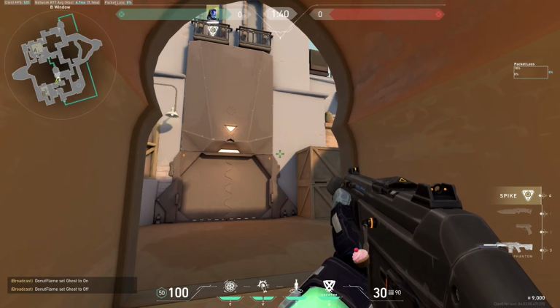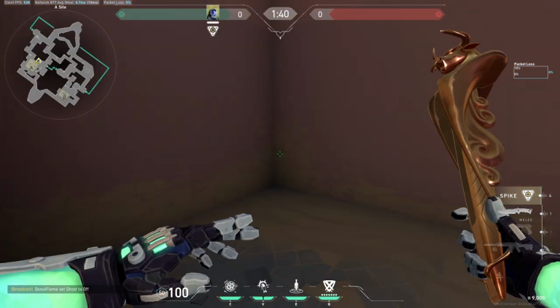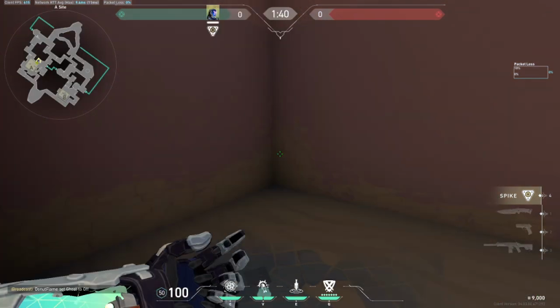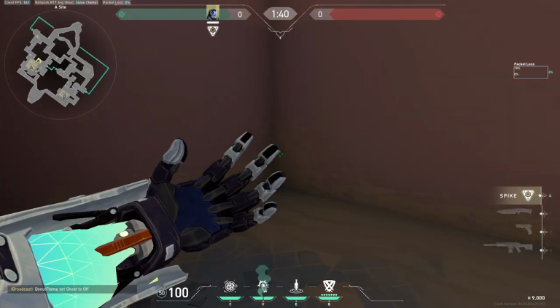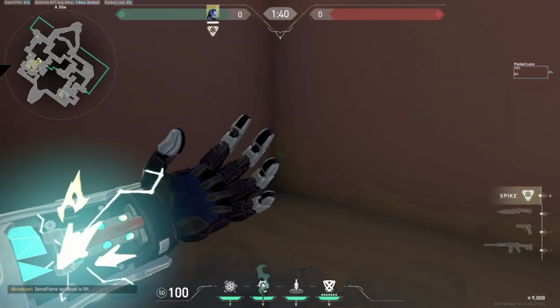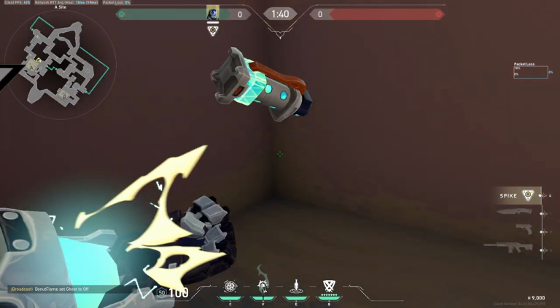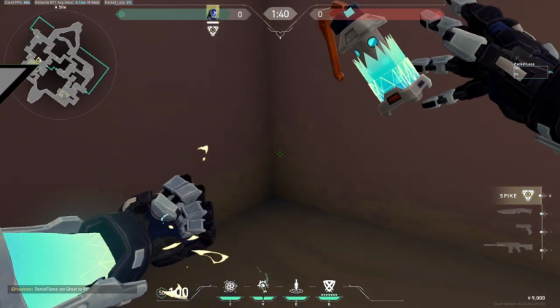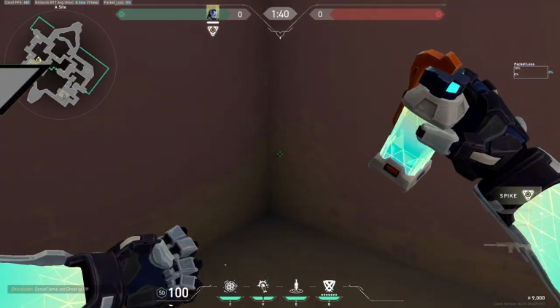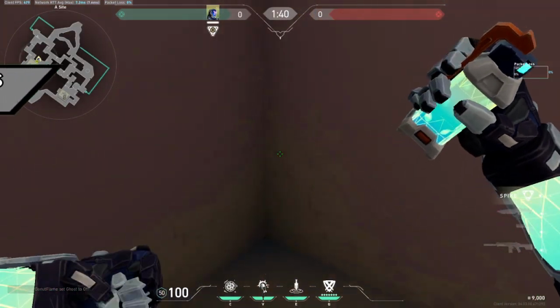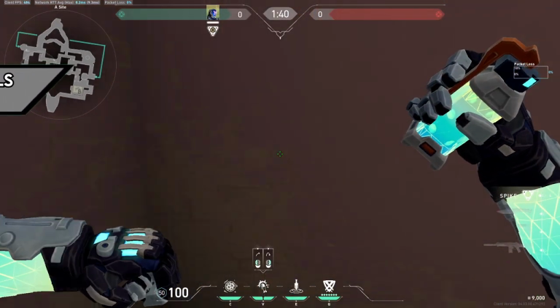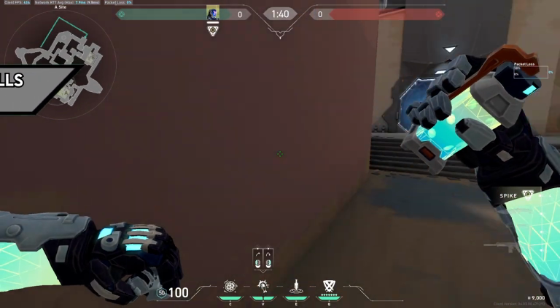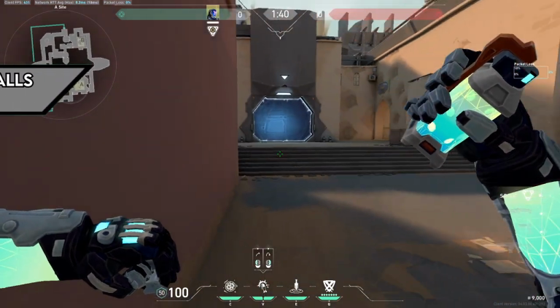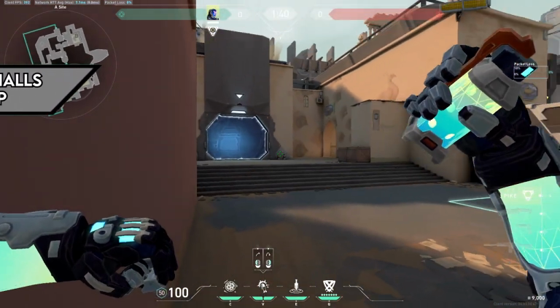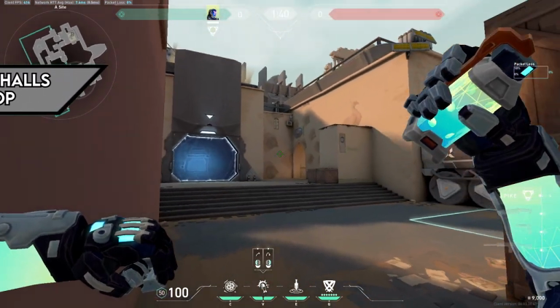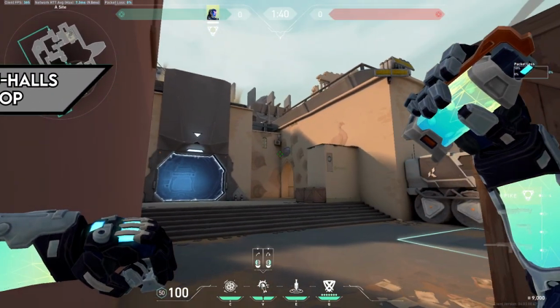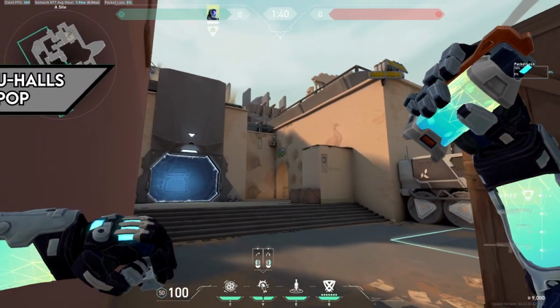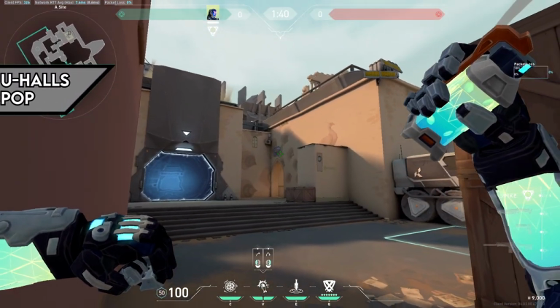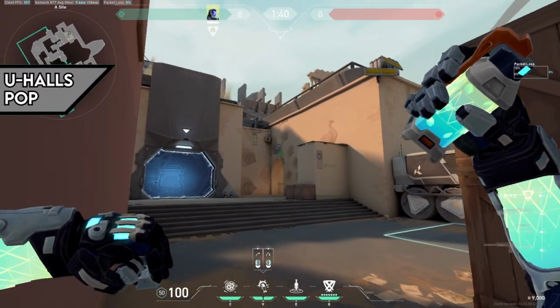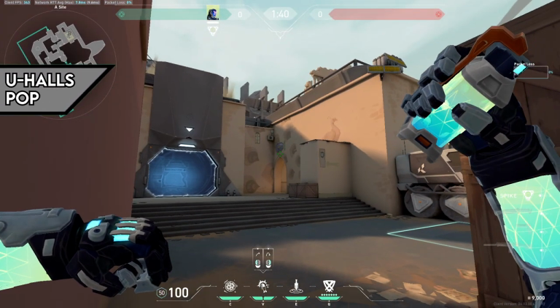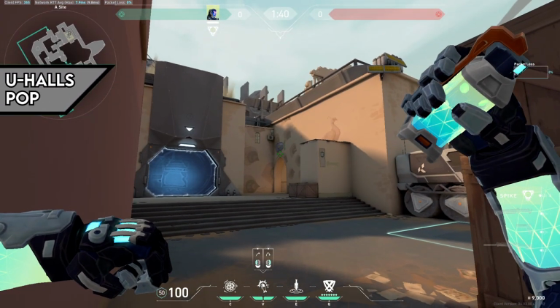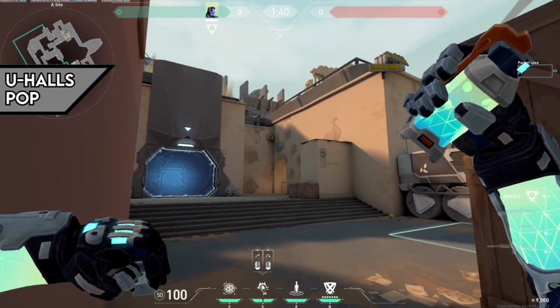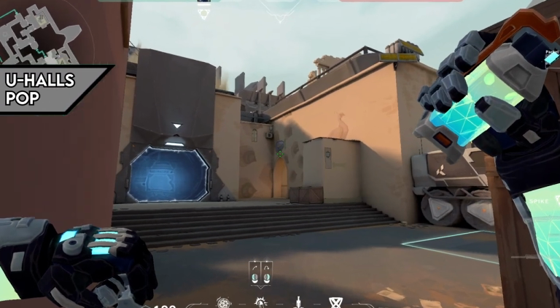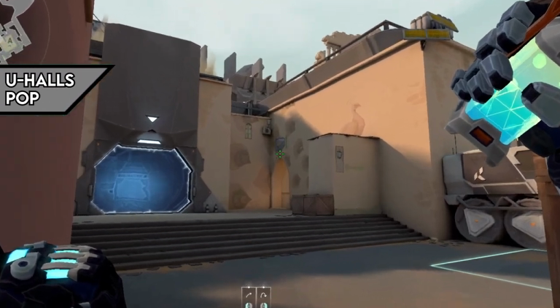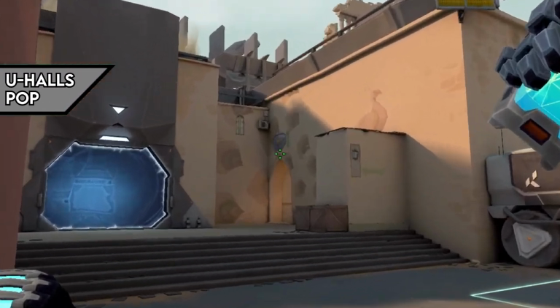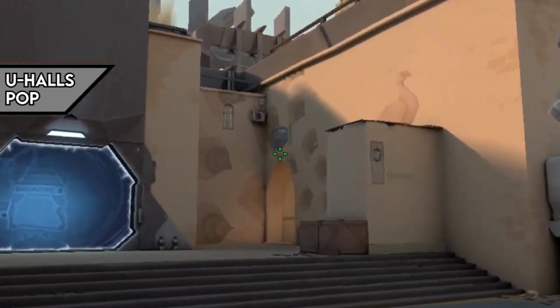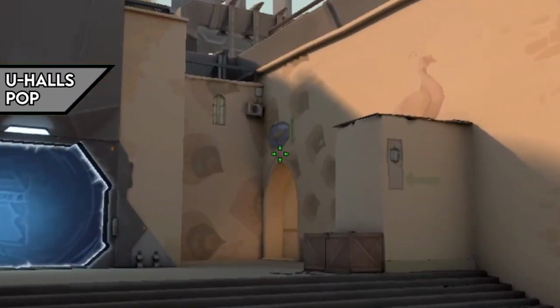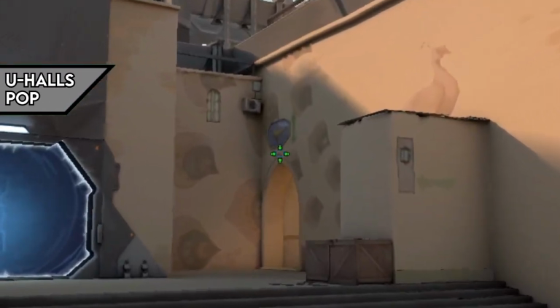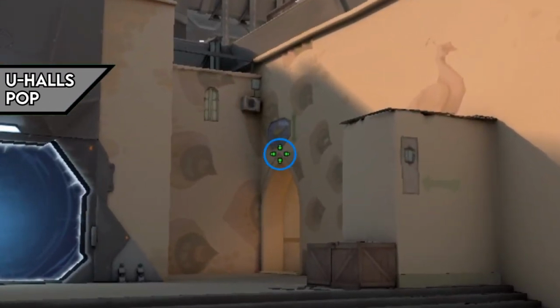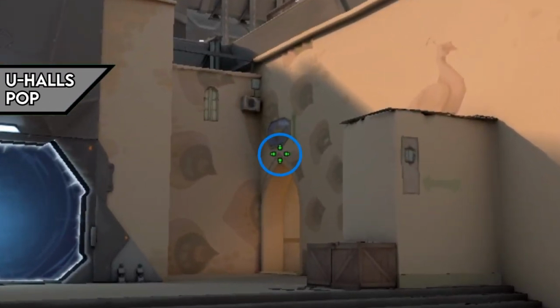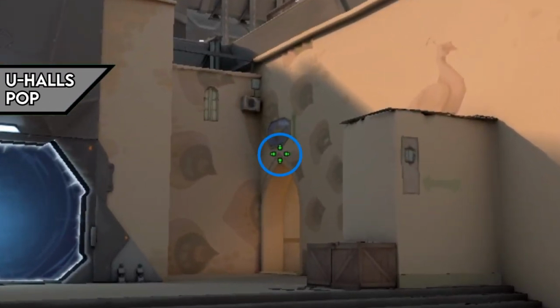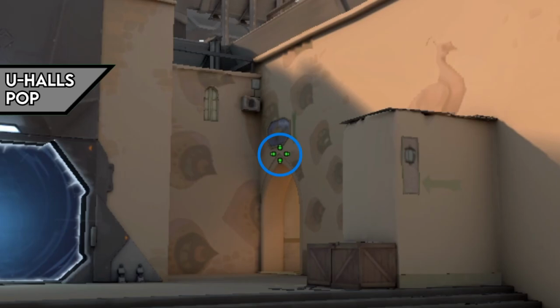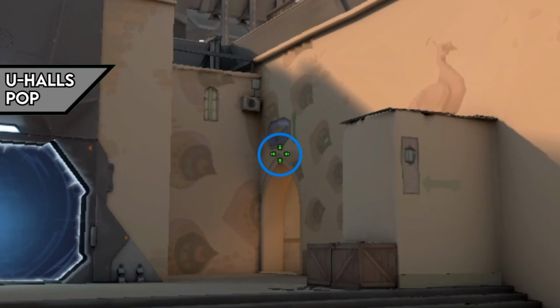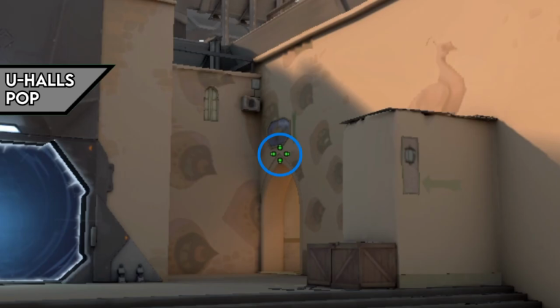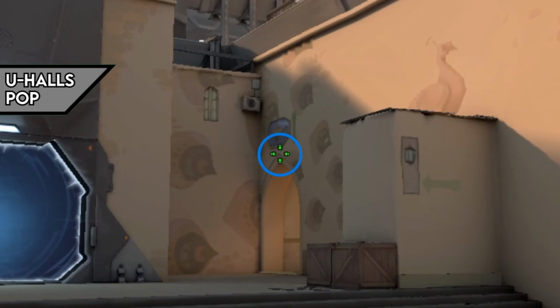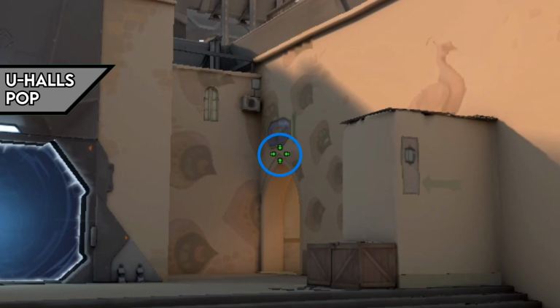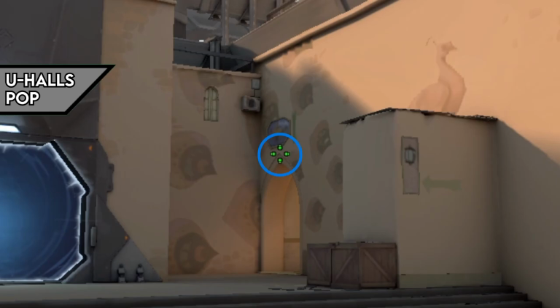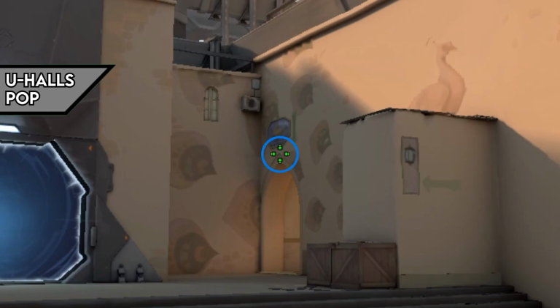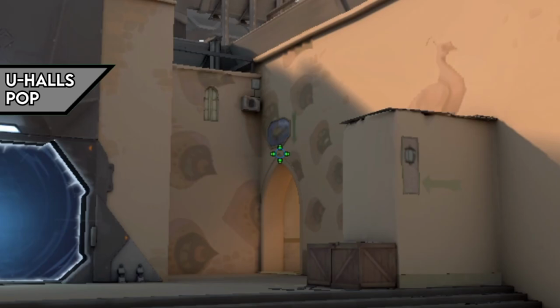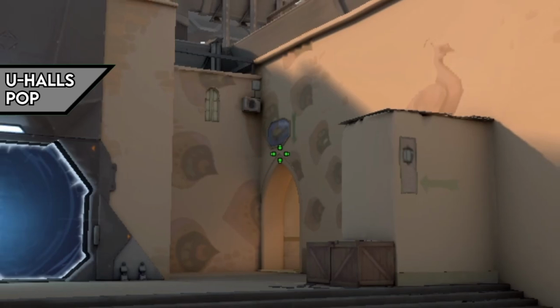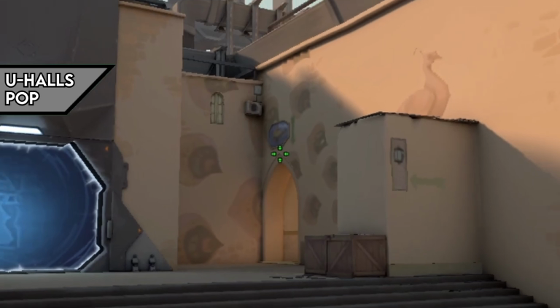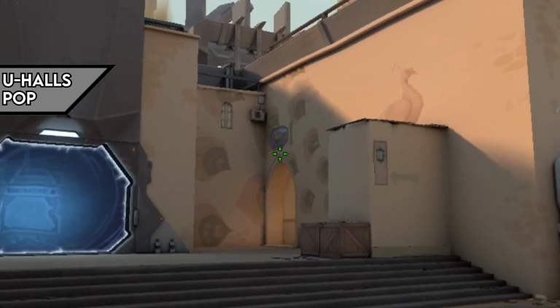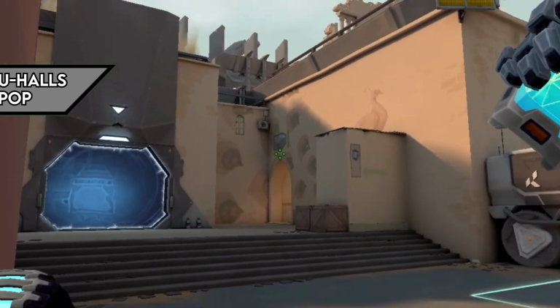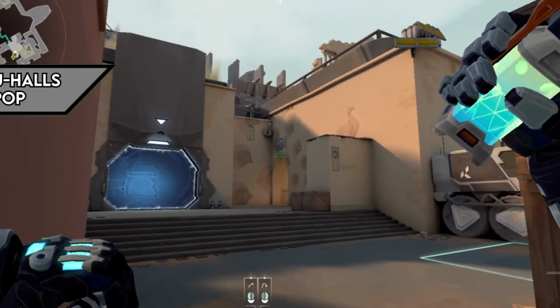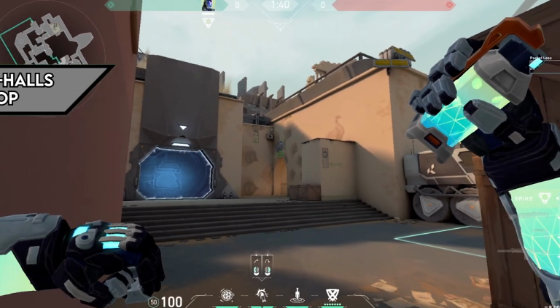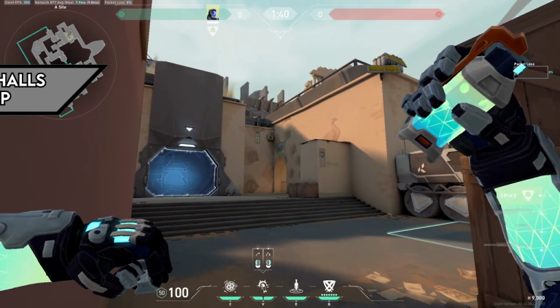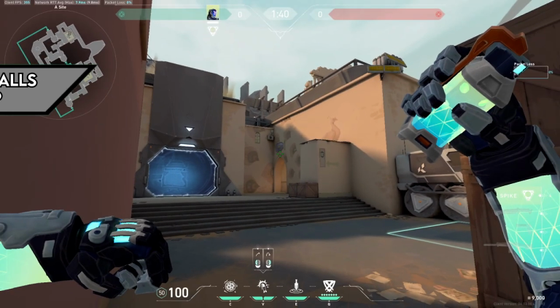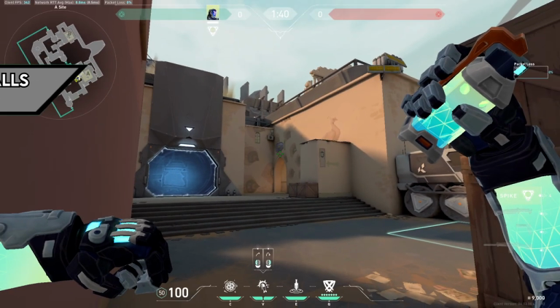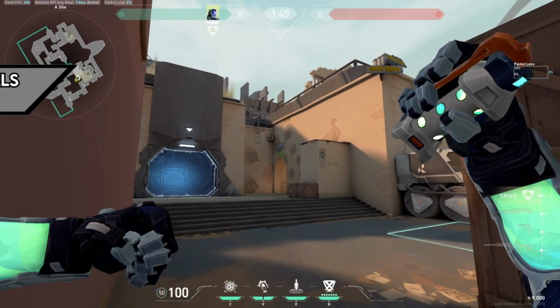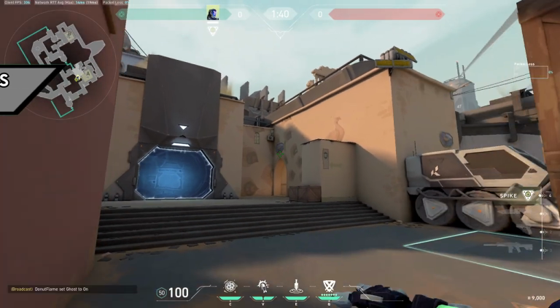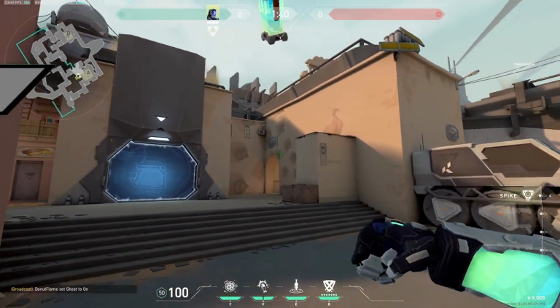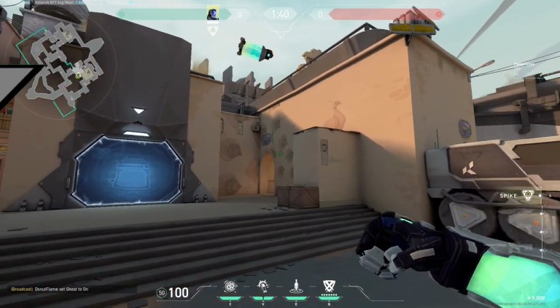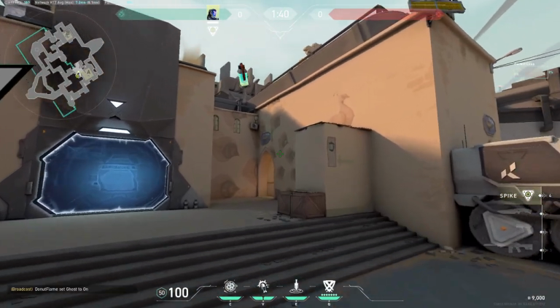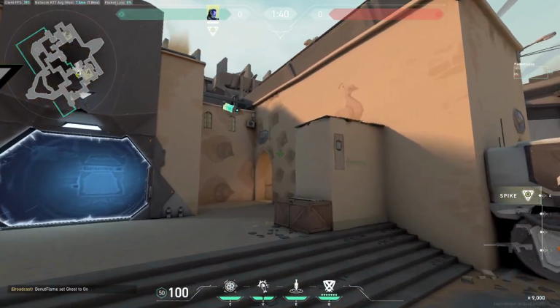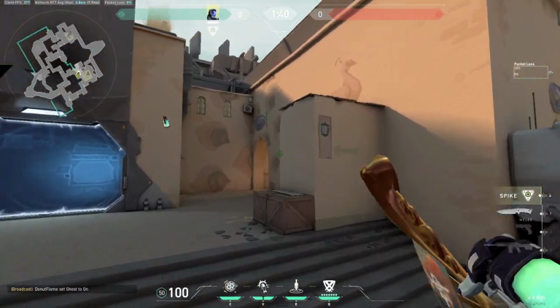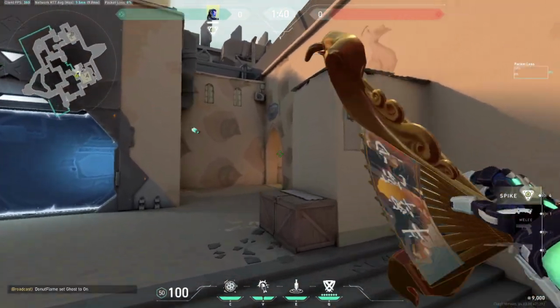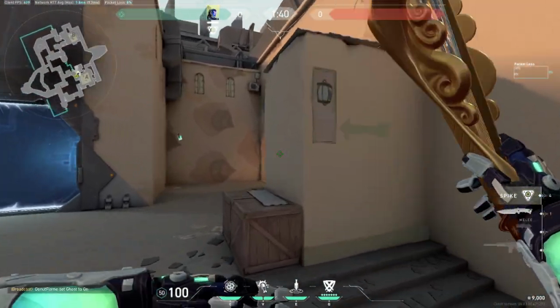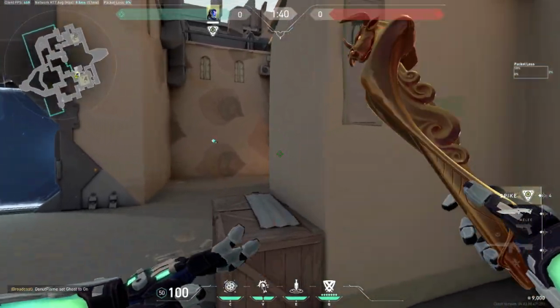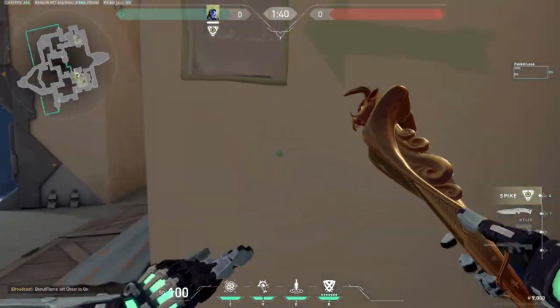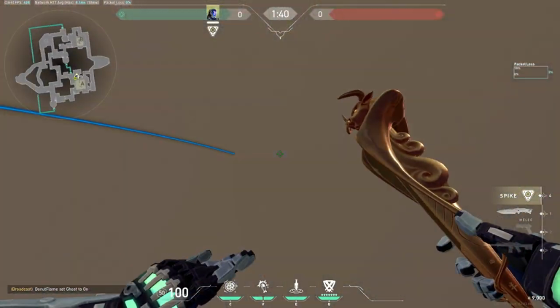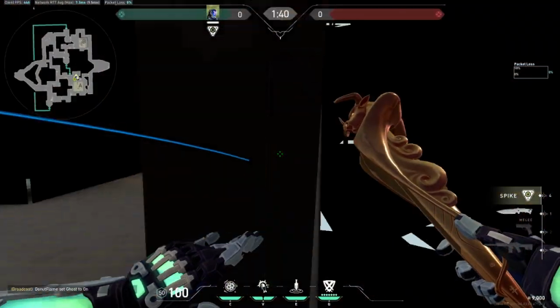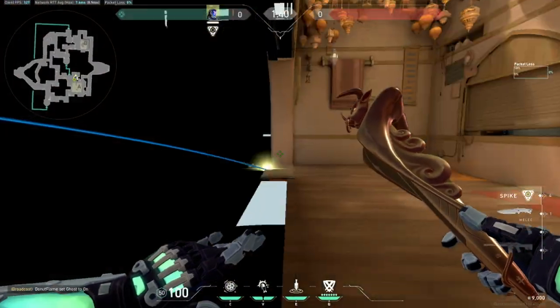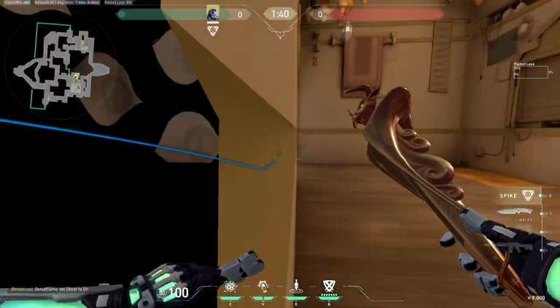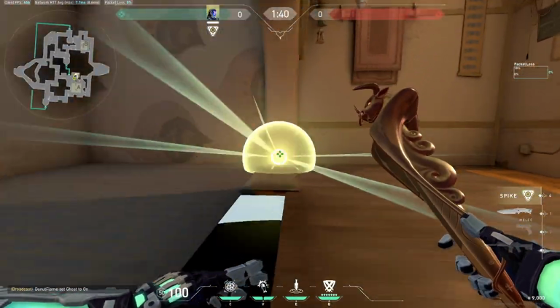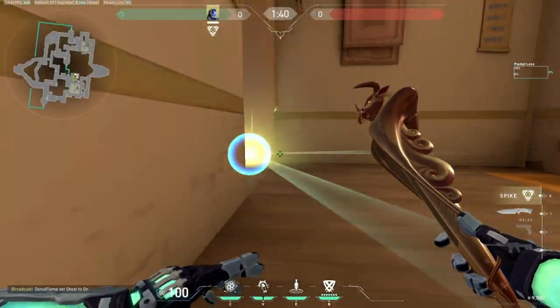Here's a simple support flash to take U-Haul if you have A-side. Stand in this corner and look above the door frame and simply left click throw.